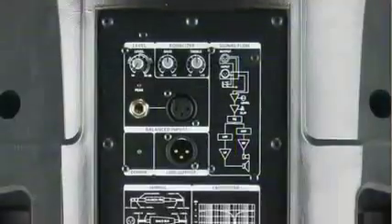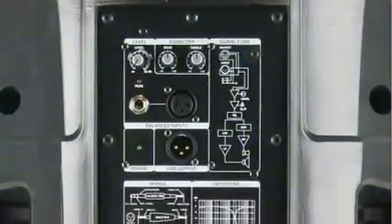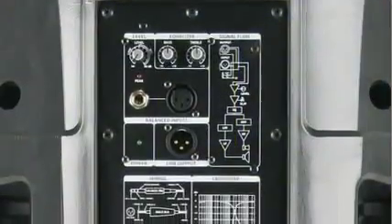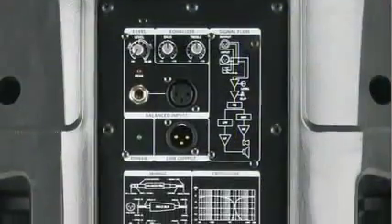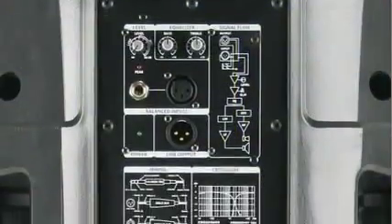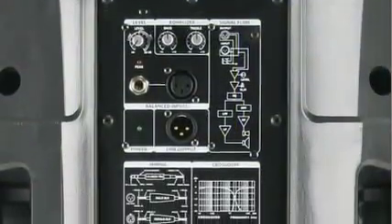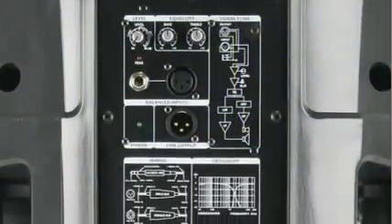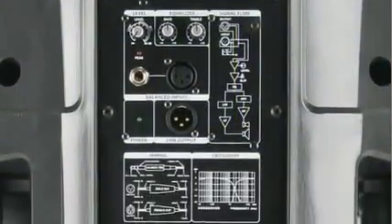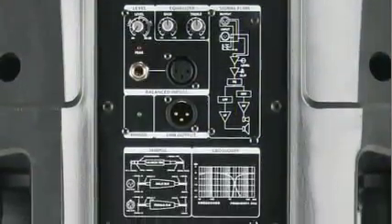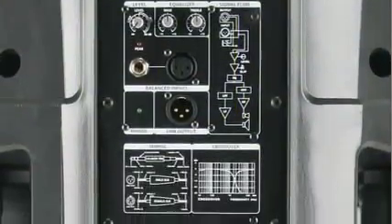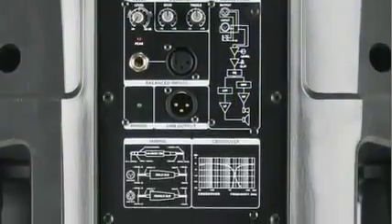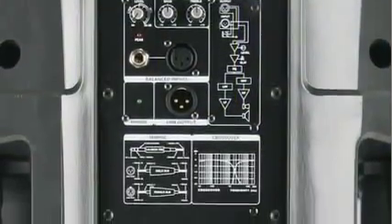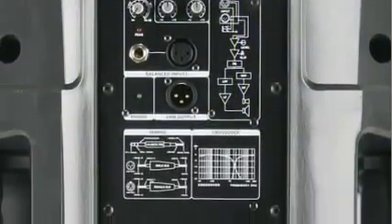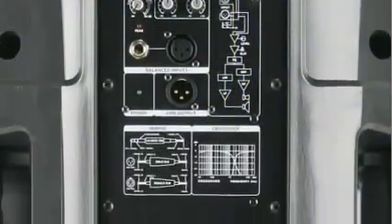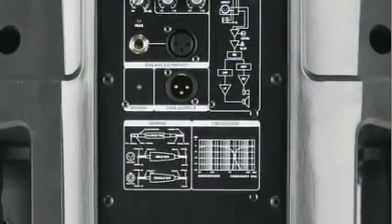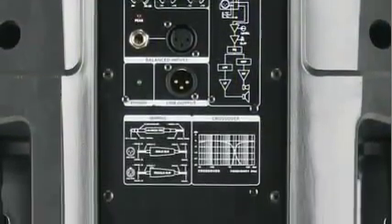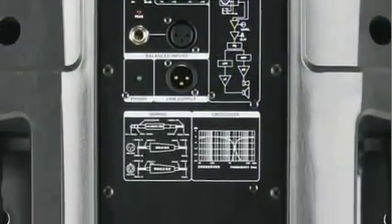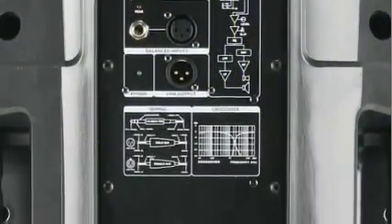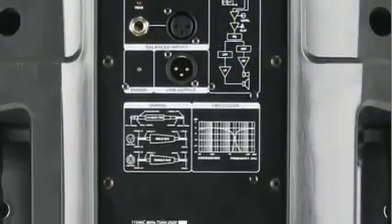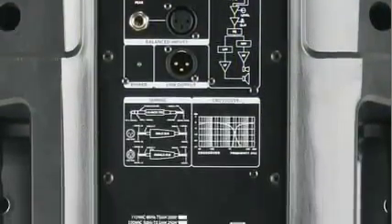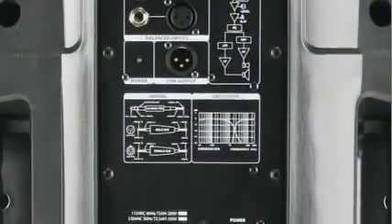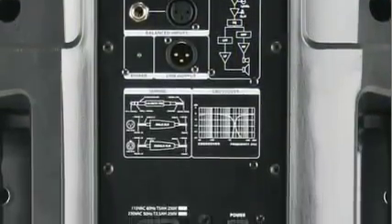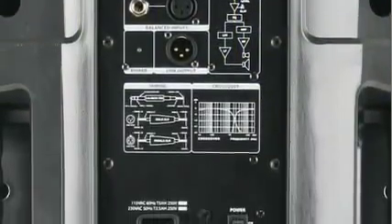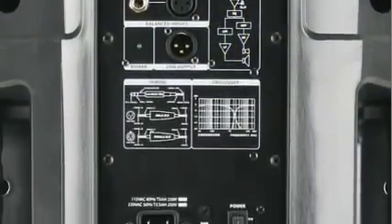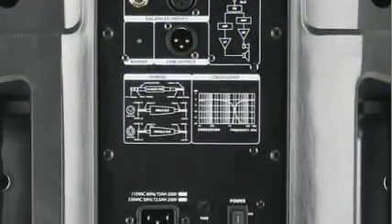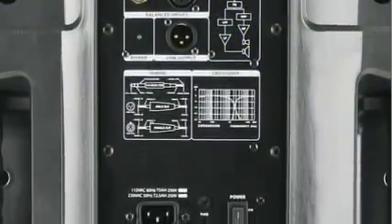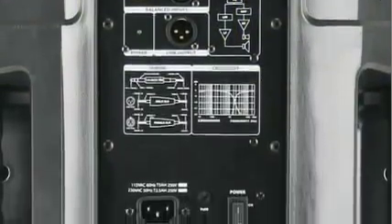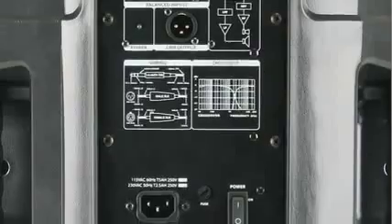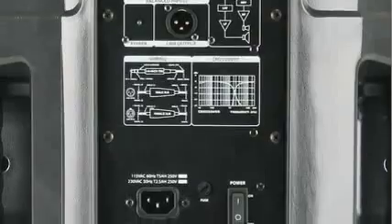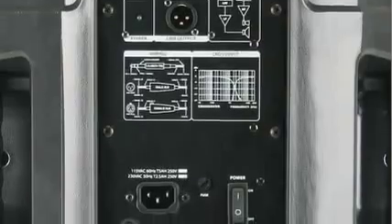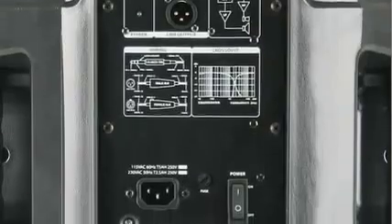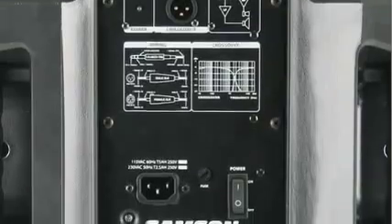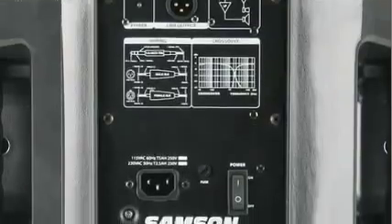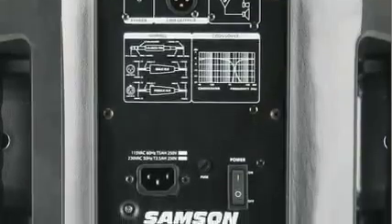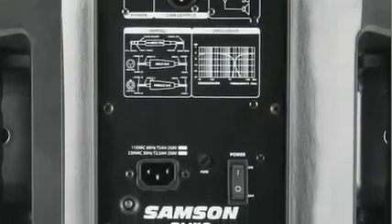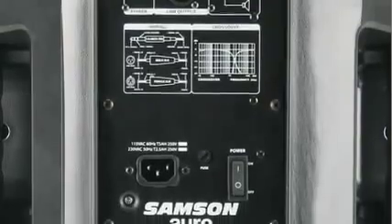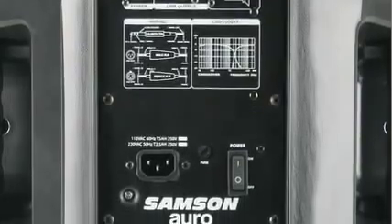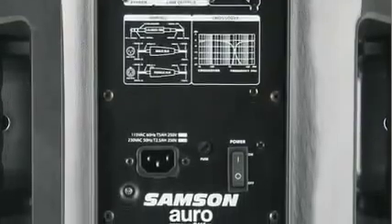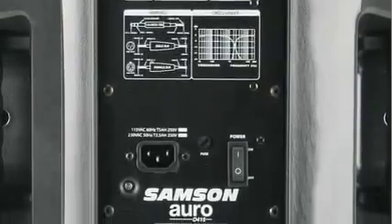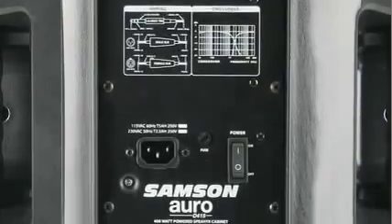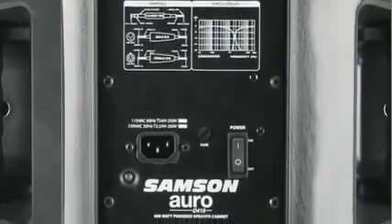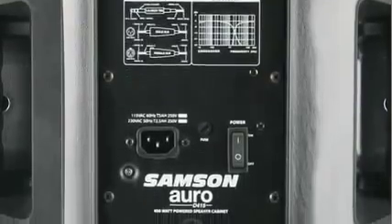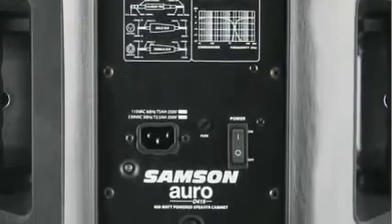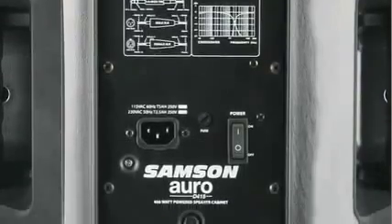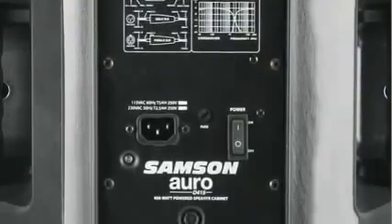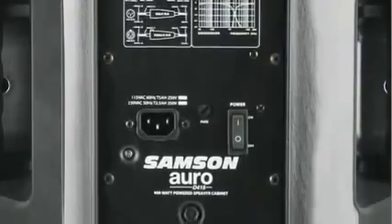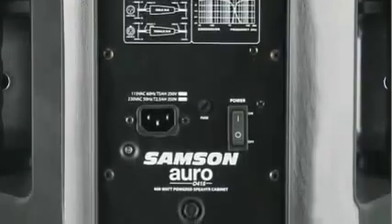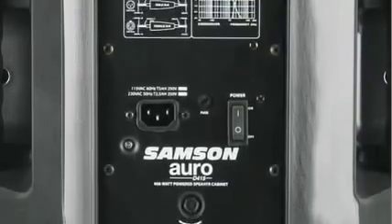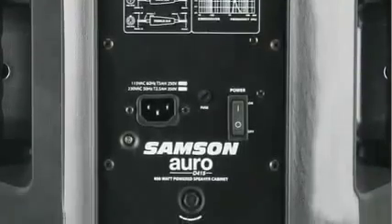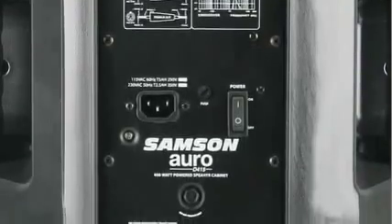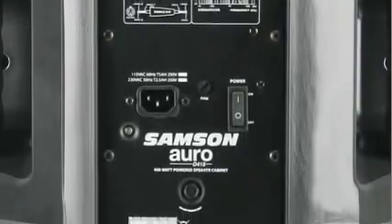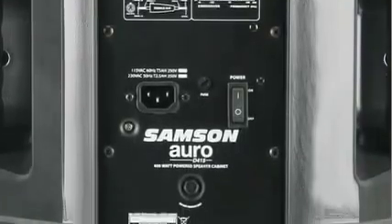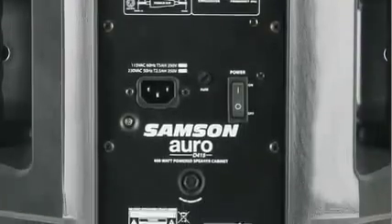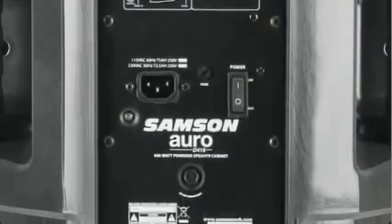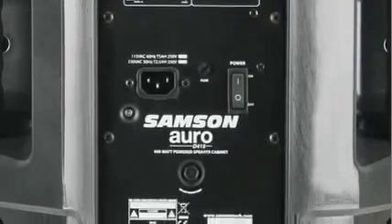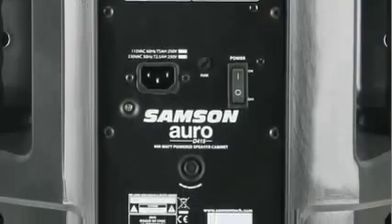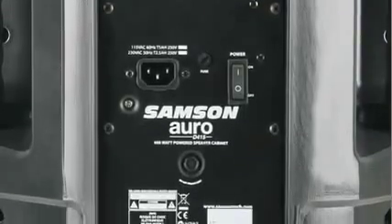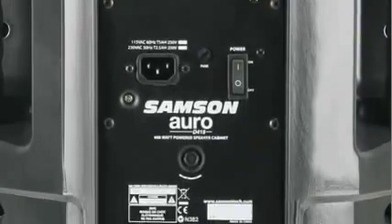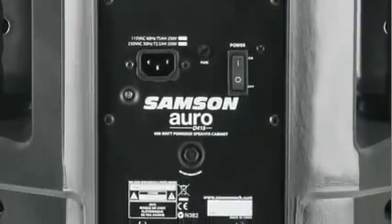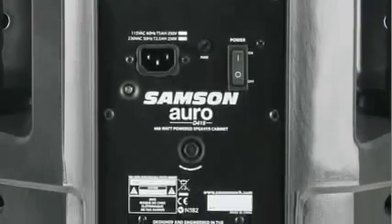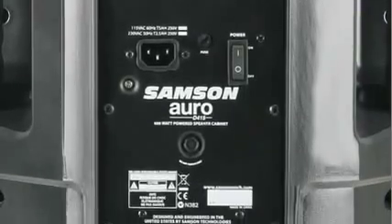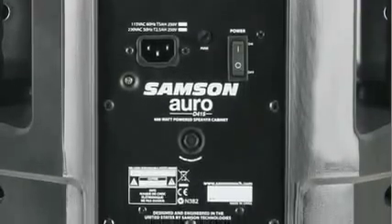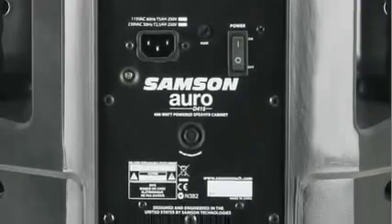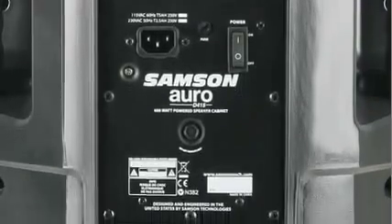They offer 400 watts of clear, clean output power, ideal for installations, gigging musicians, and general live reinforcement.